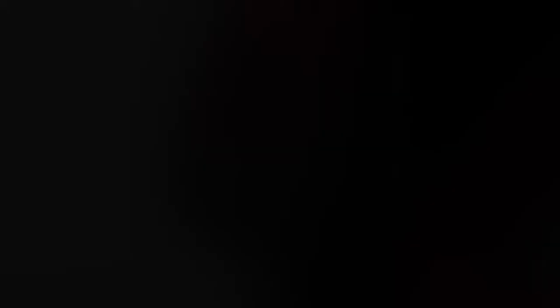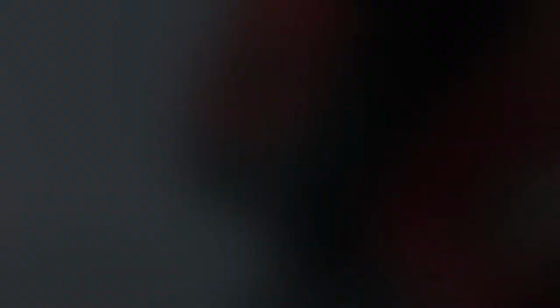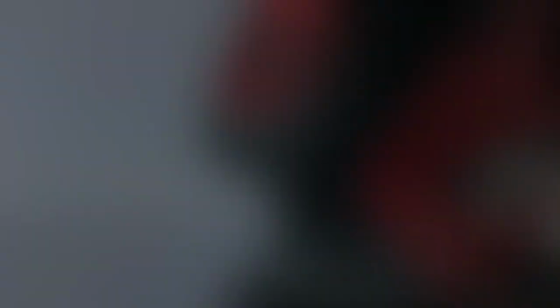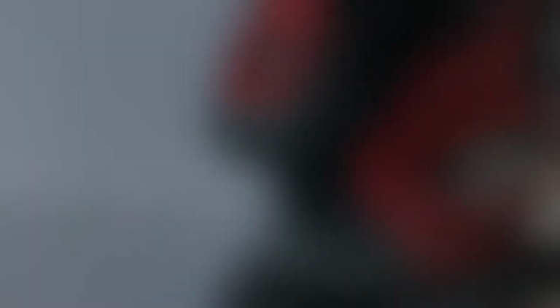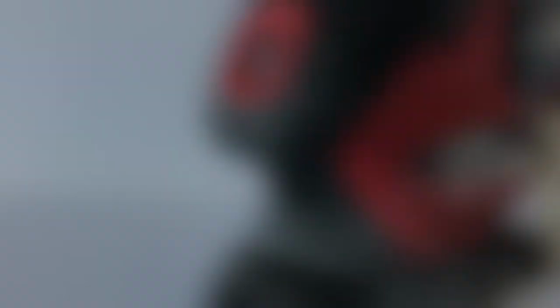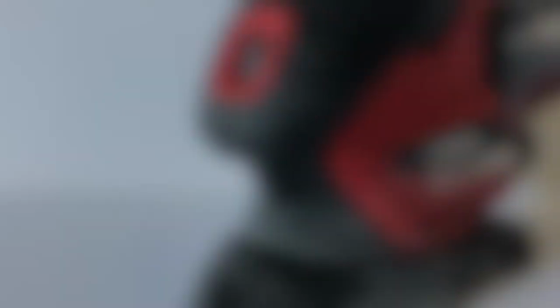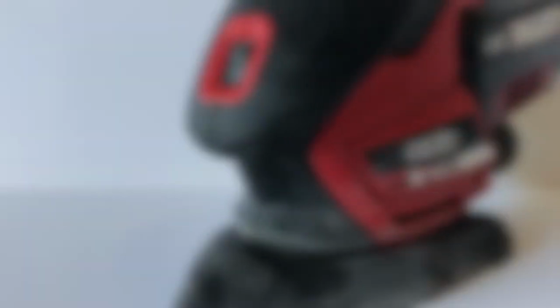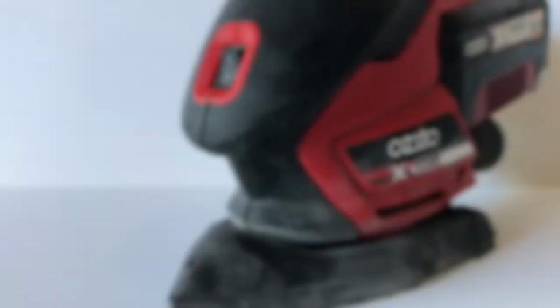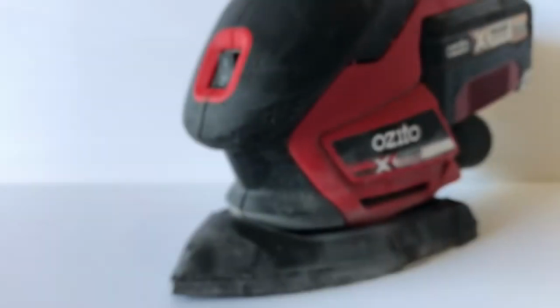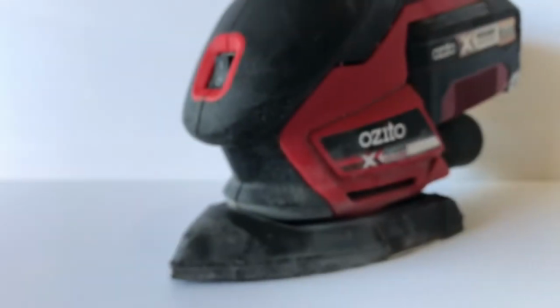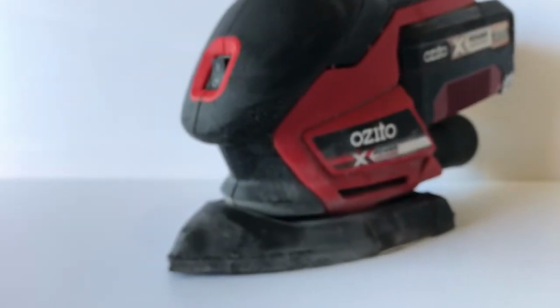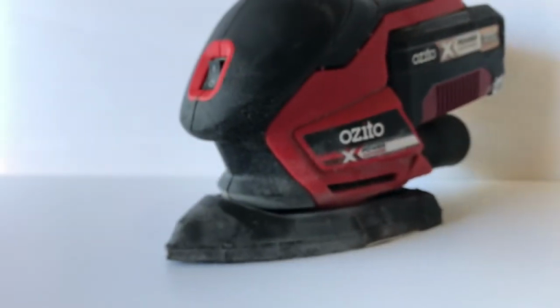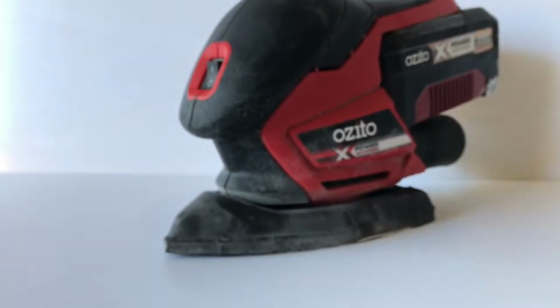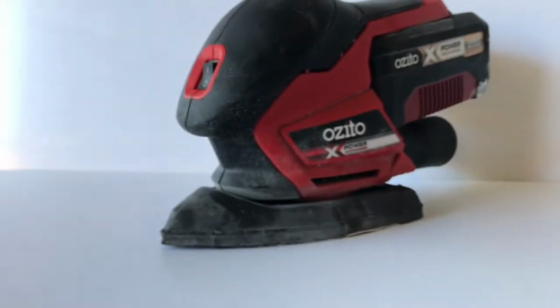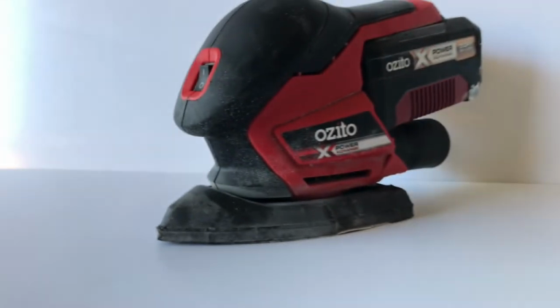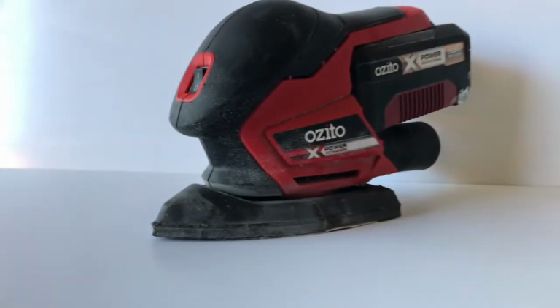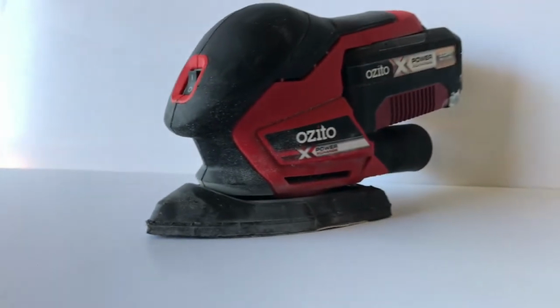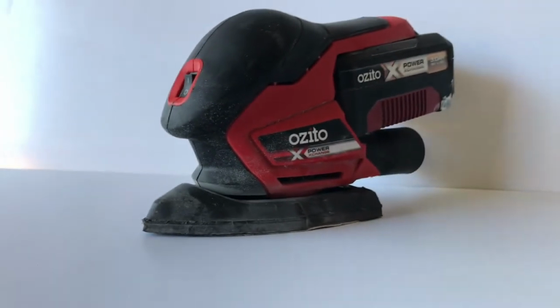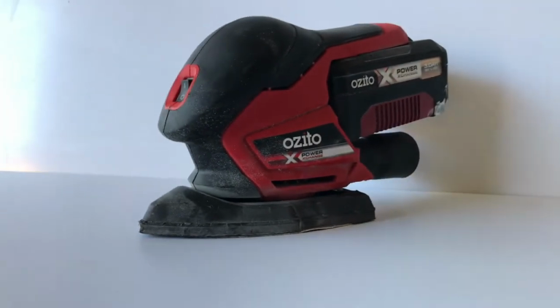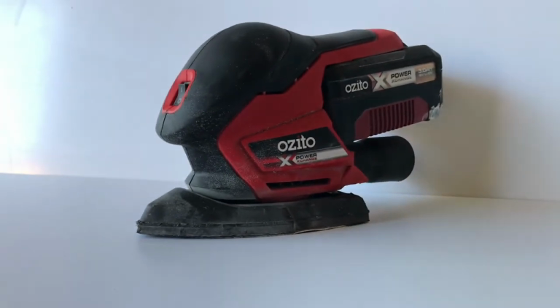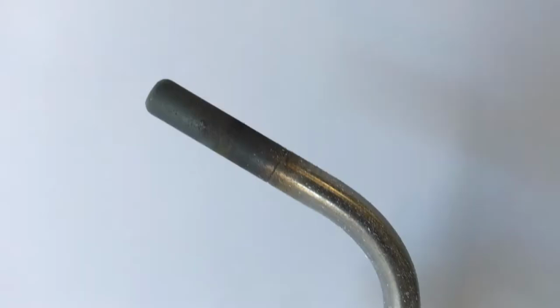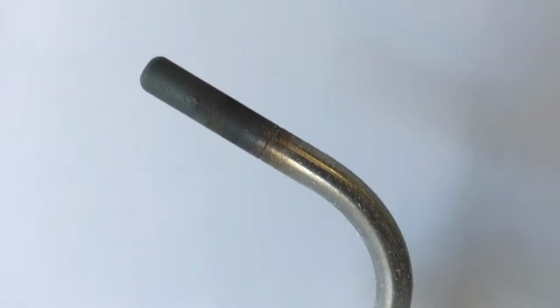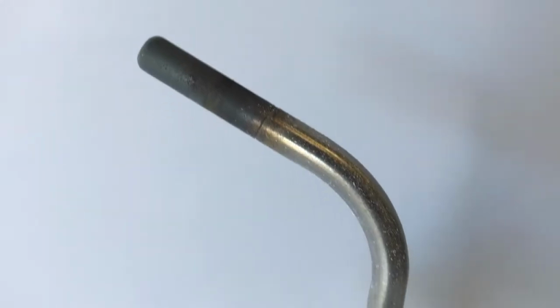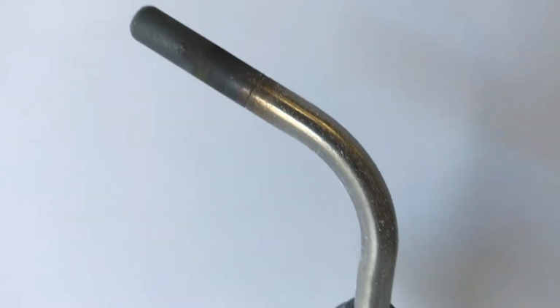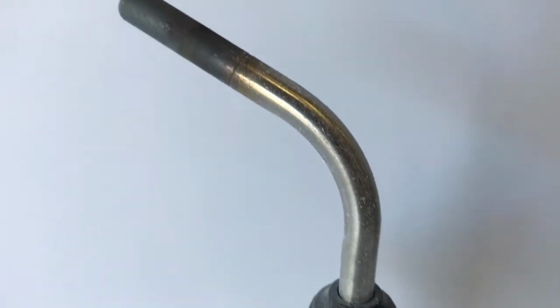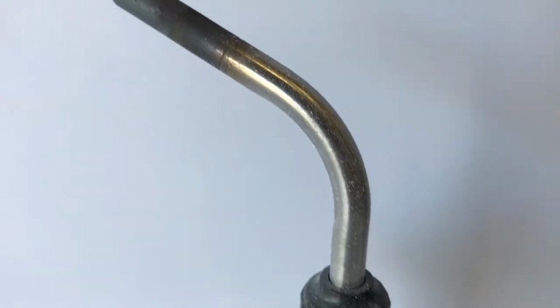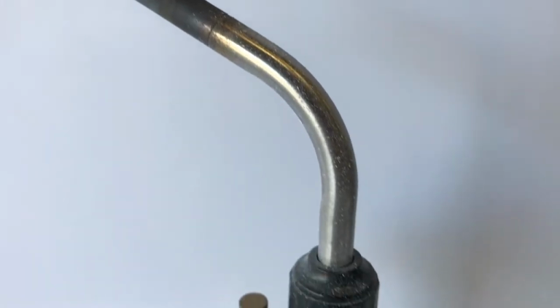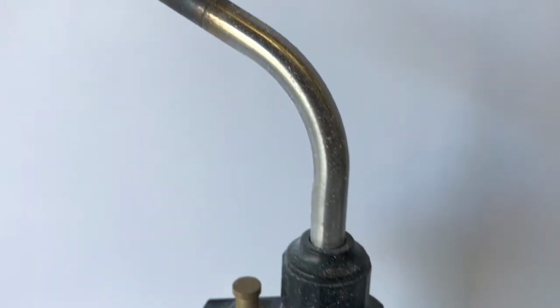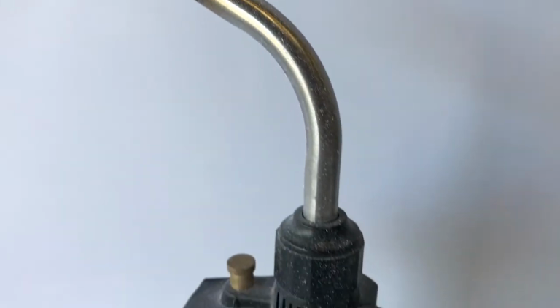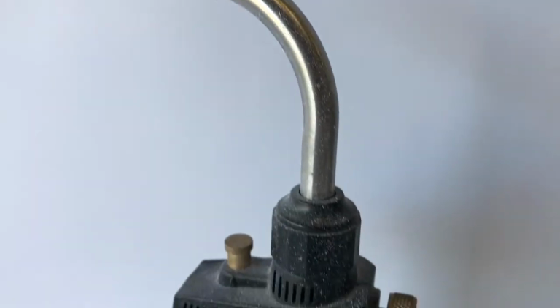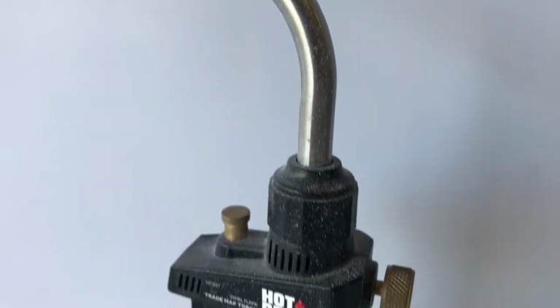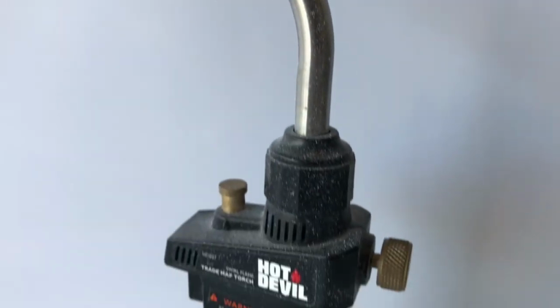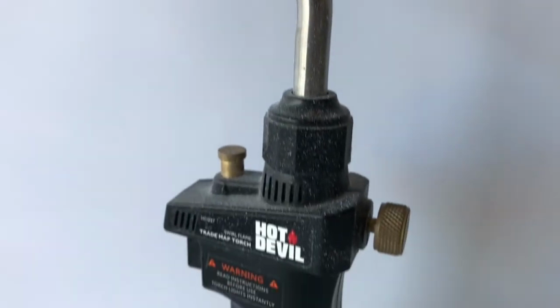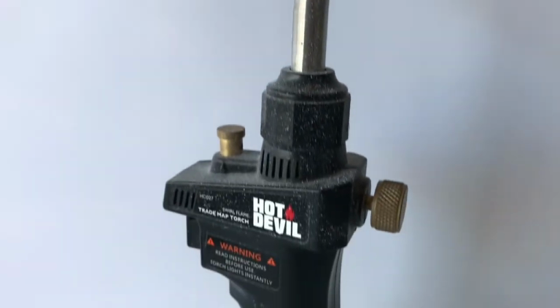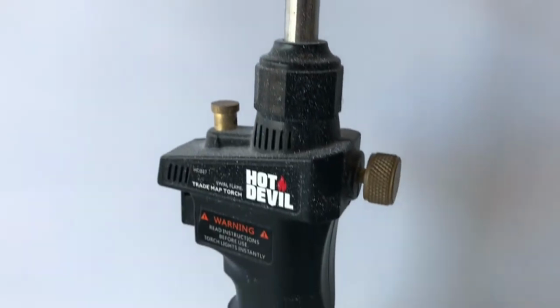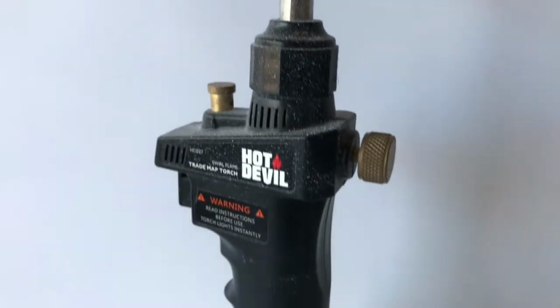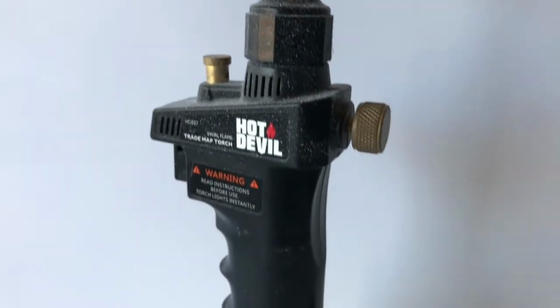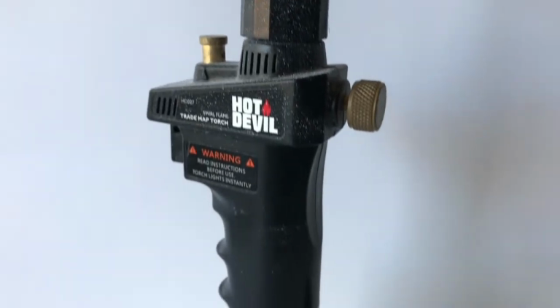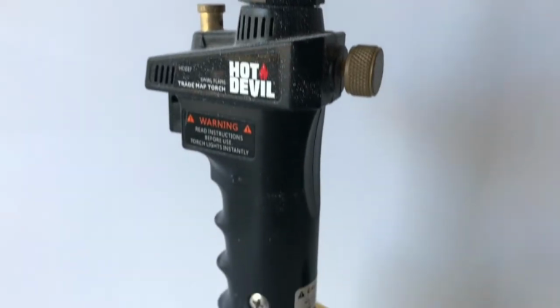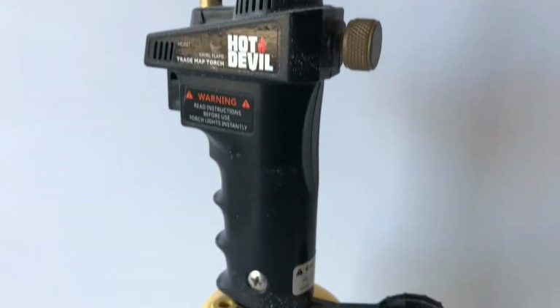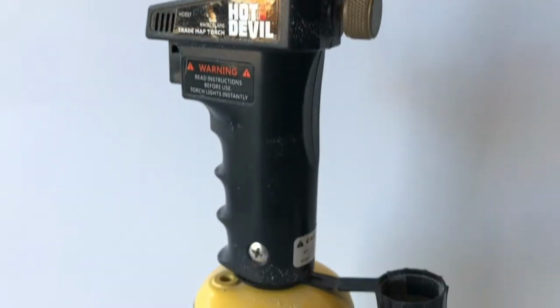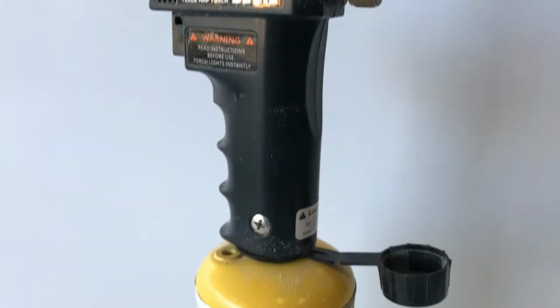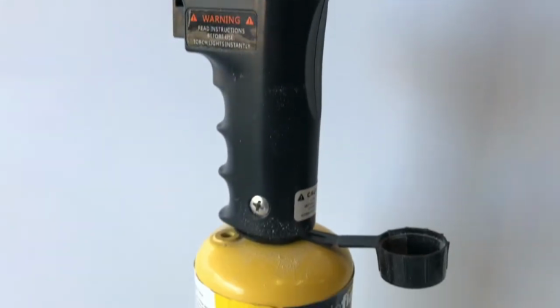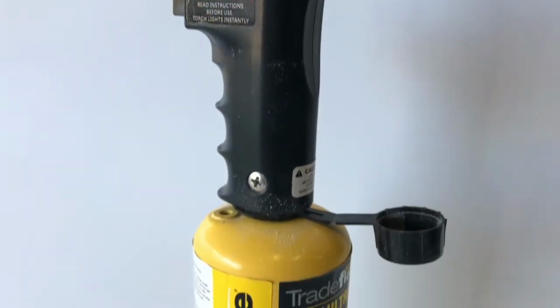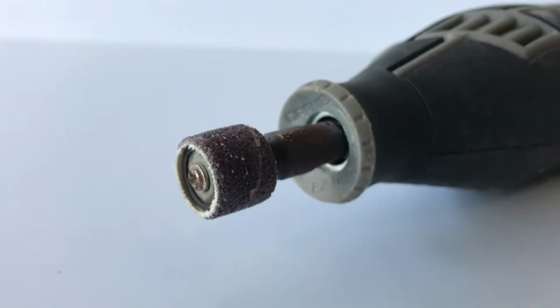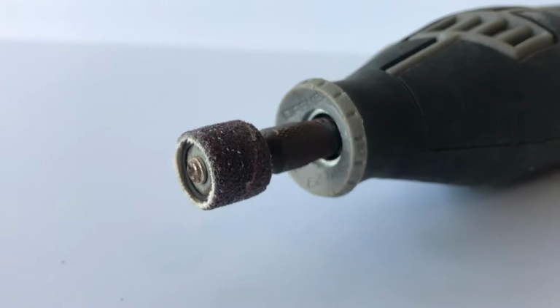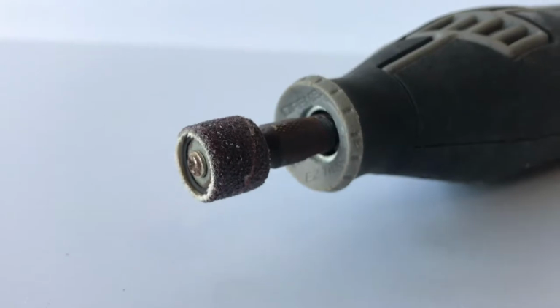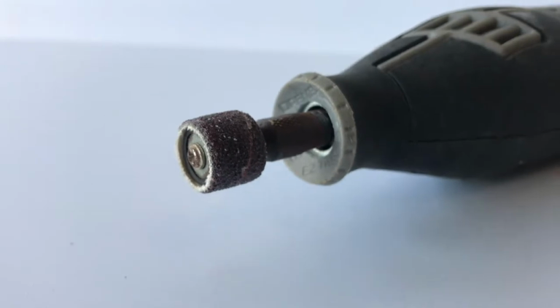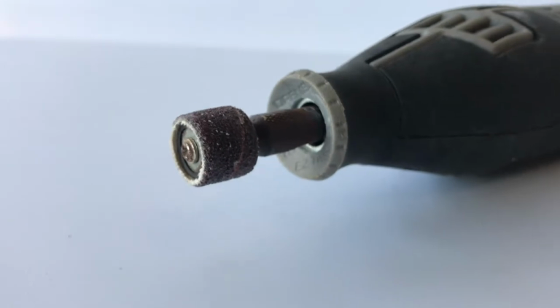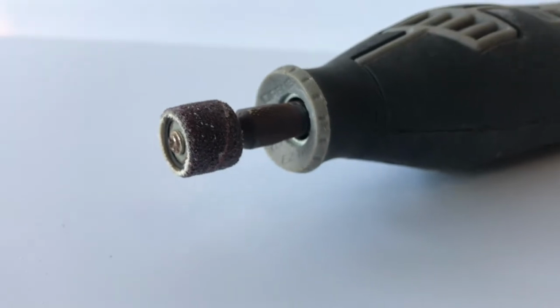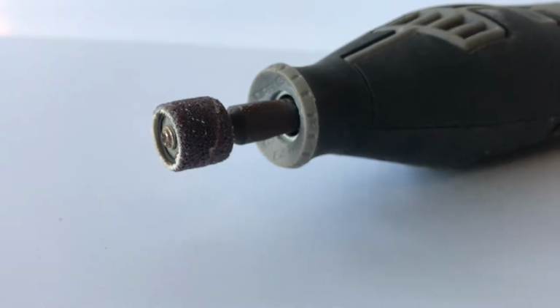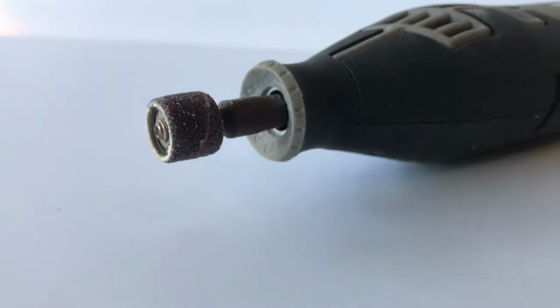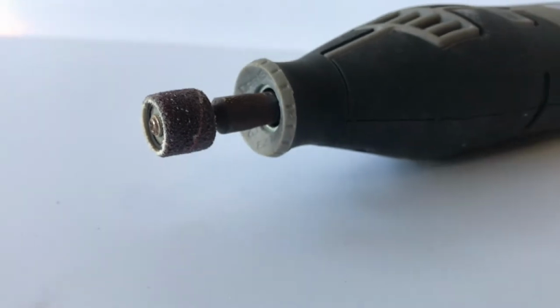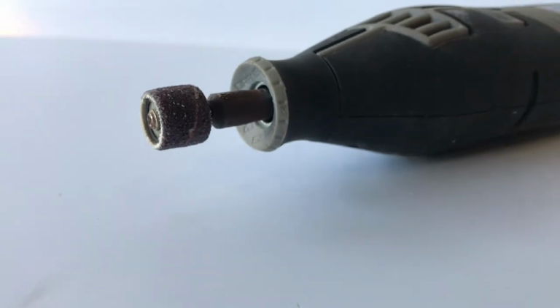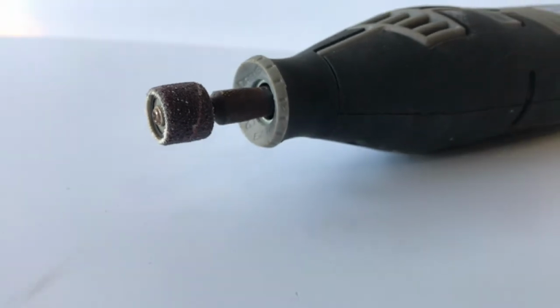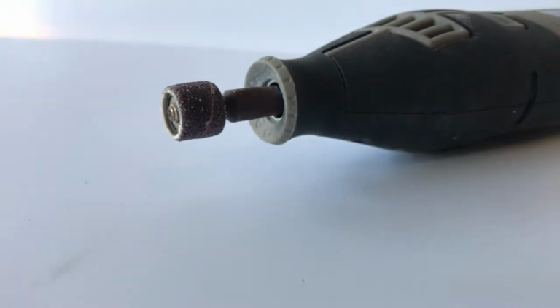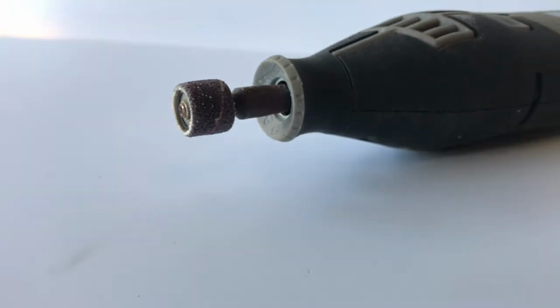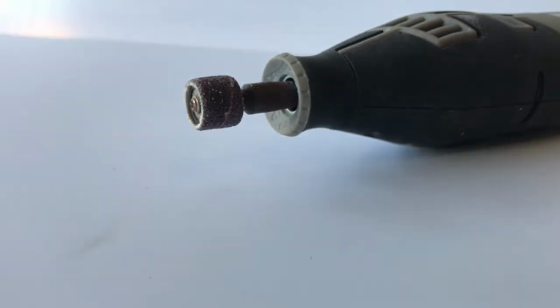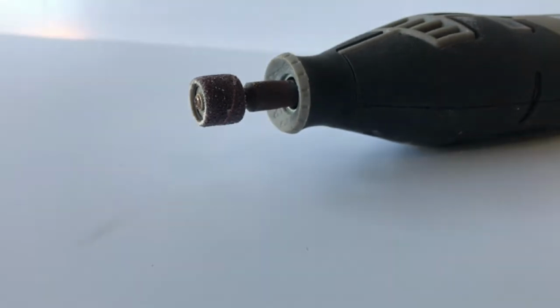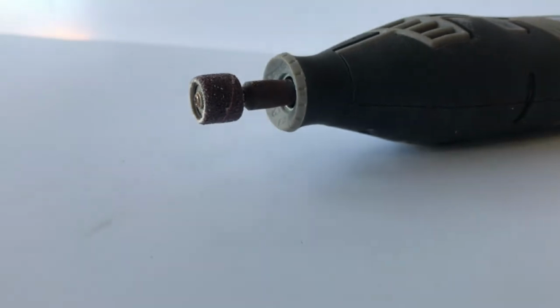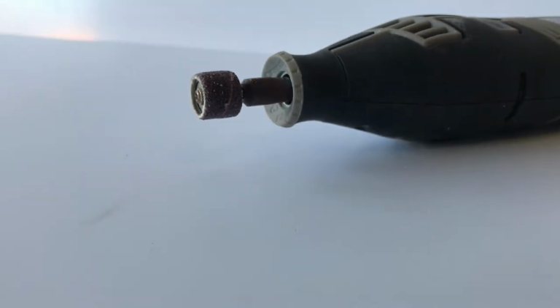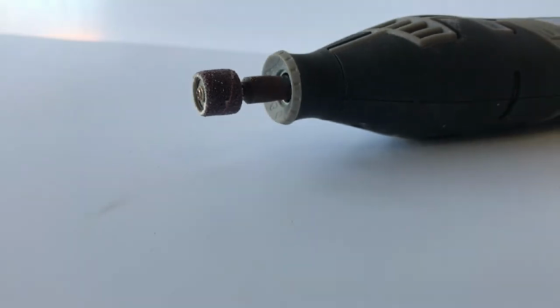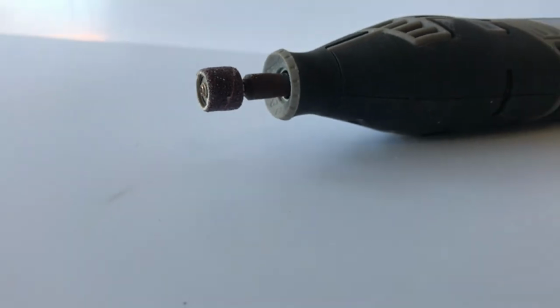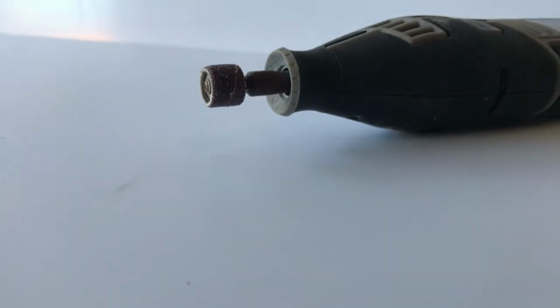Hey and welcome to the video. Today we'll explain and showcase various finishes for acrylic, perspex and polycarbonate. Let's get started.